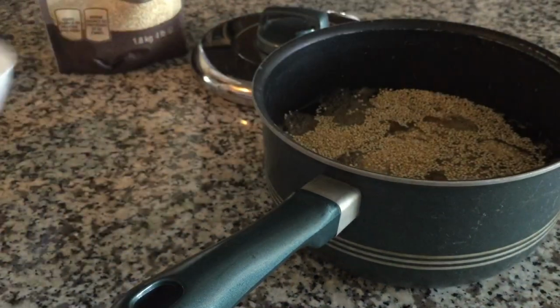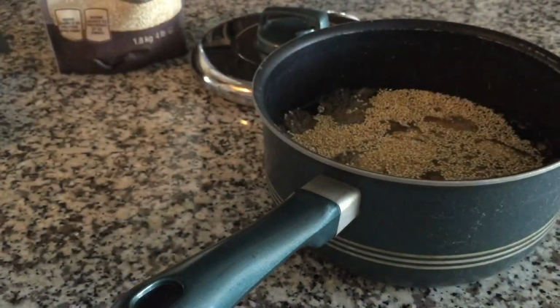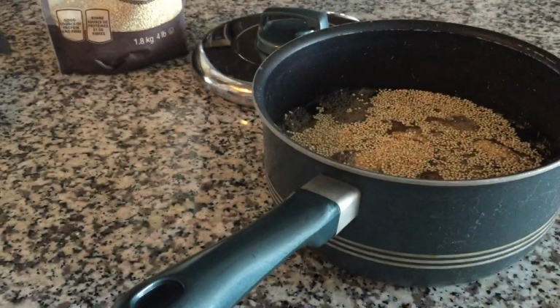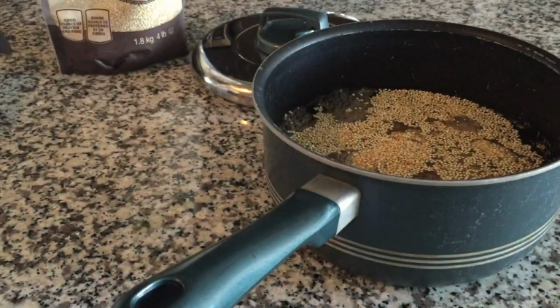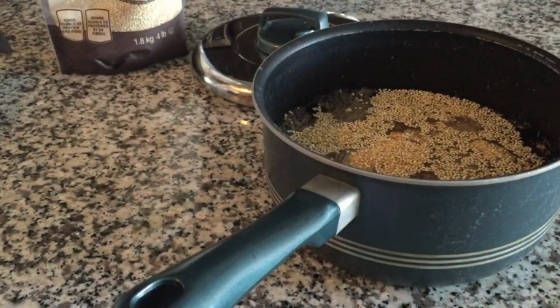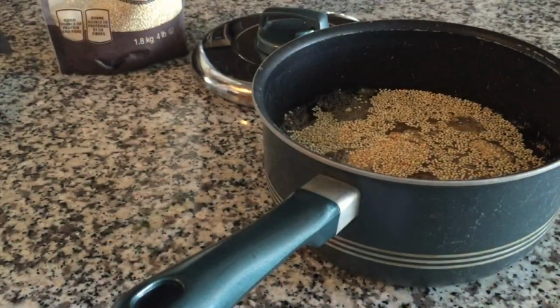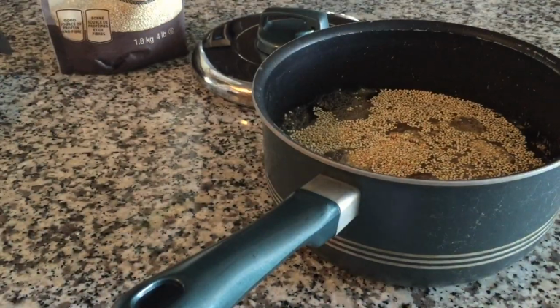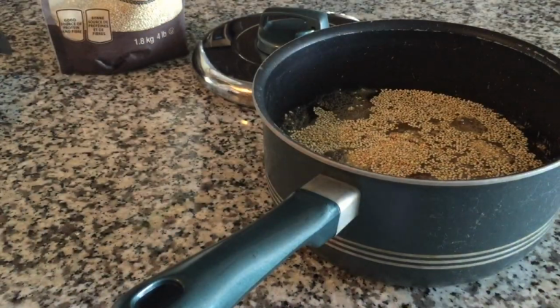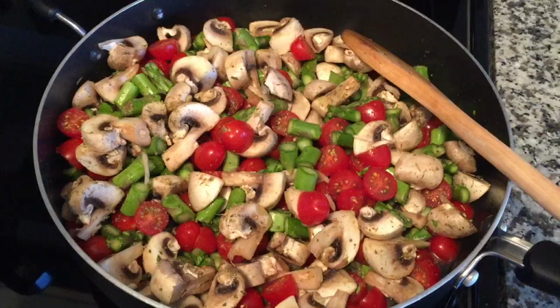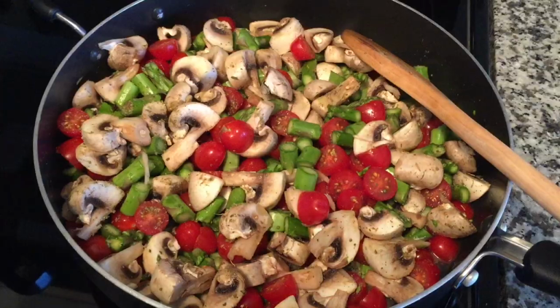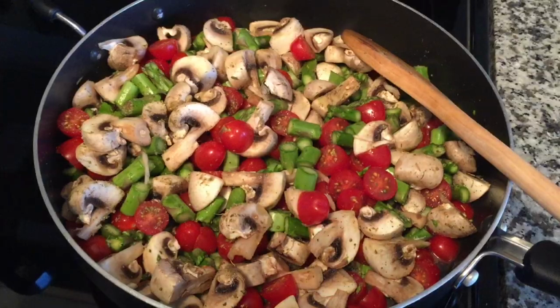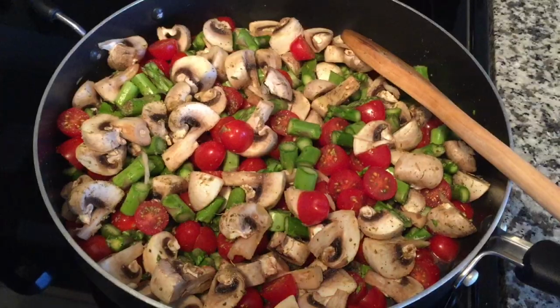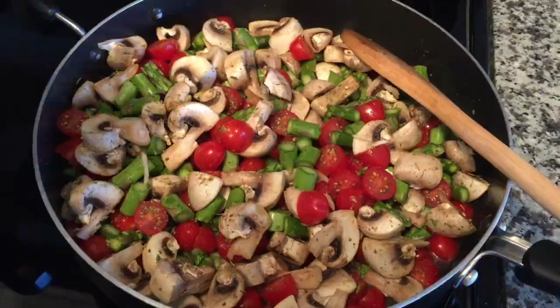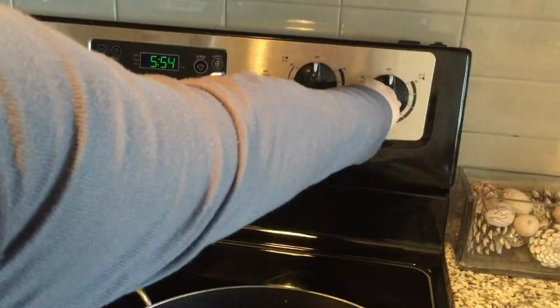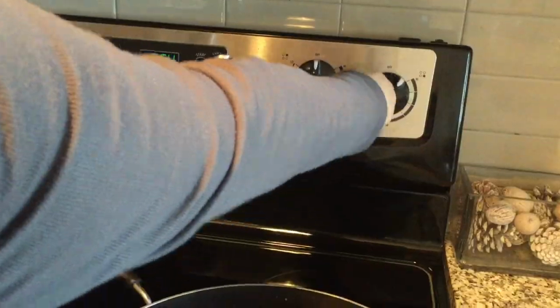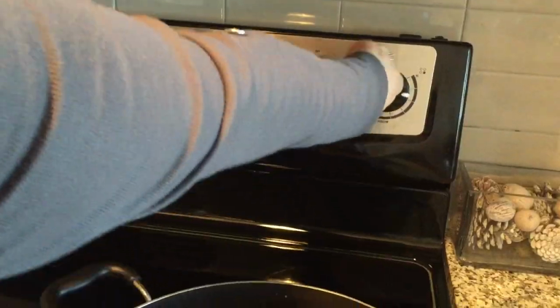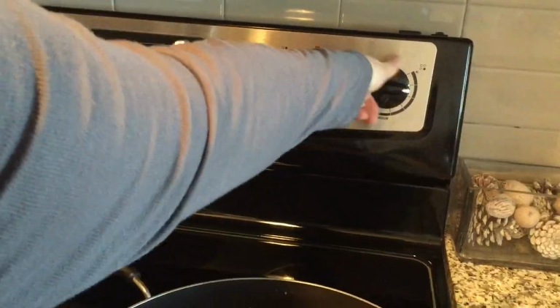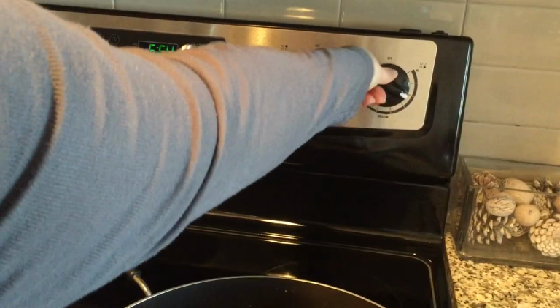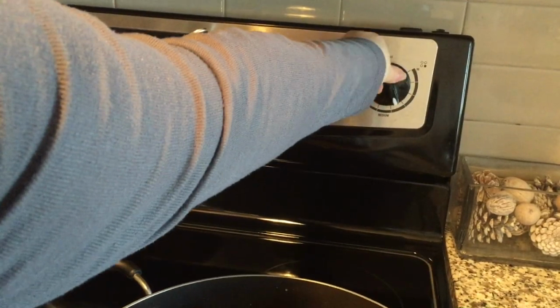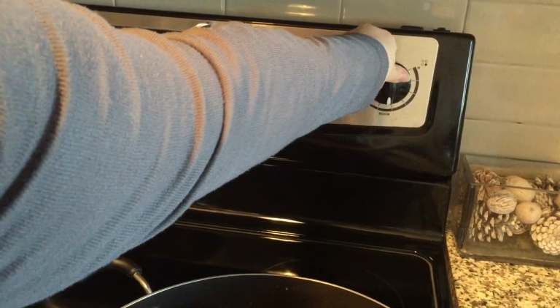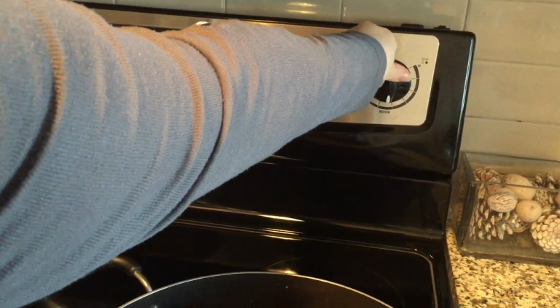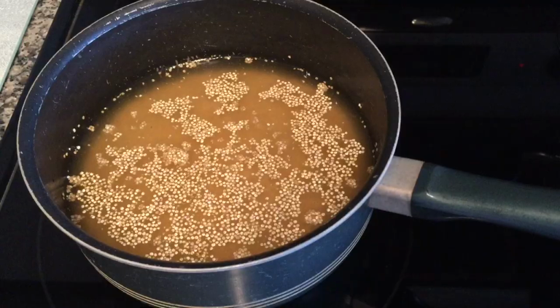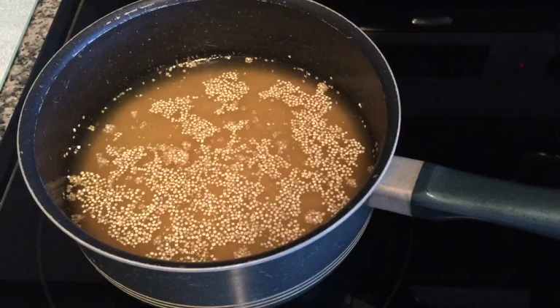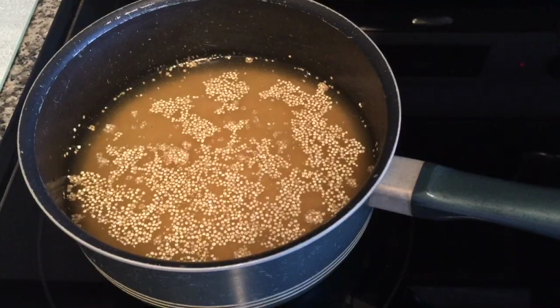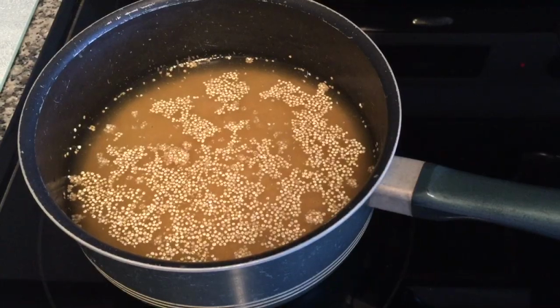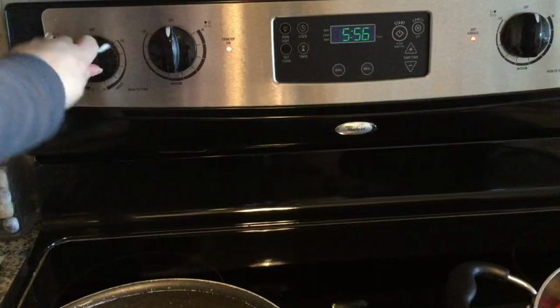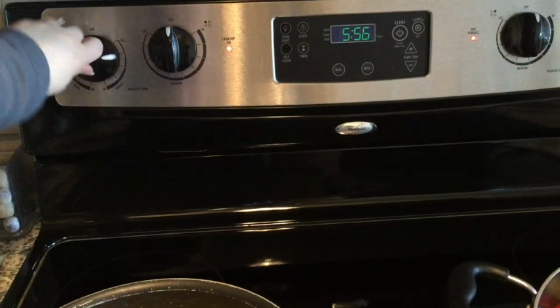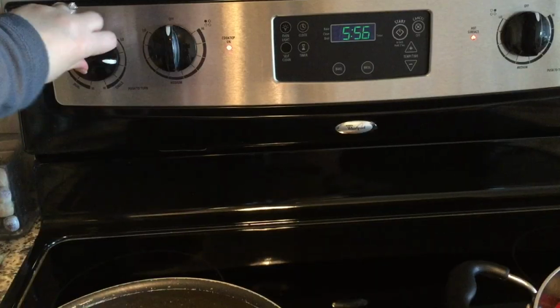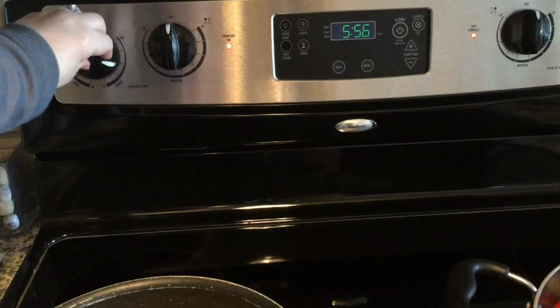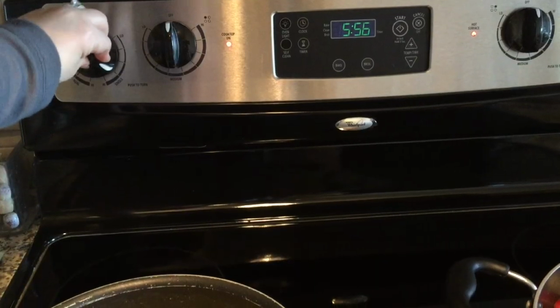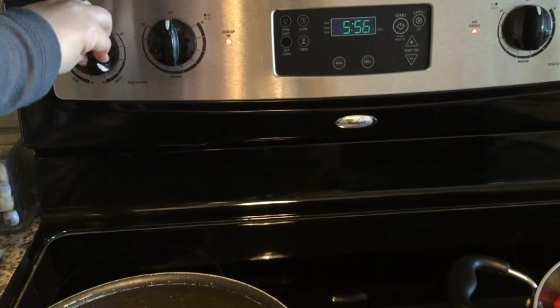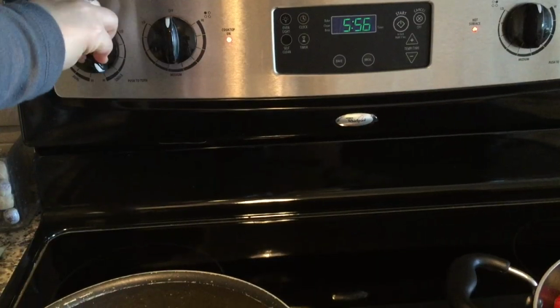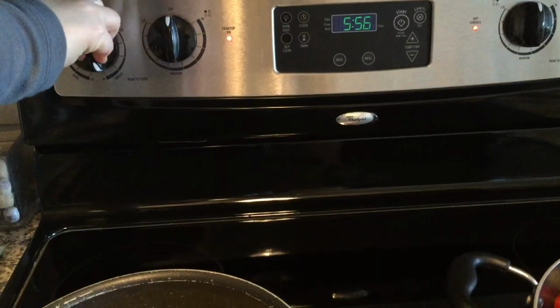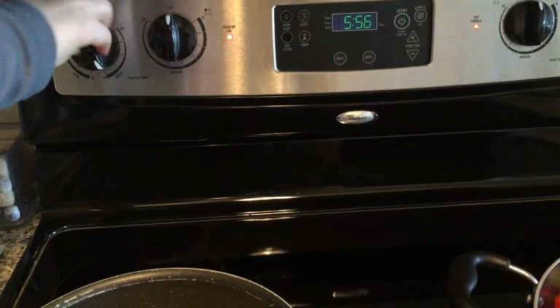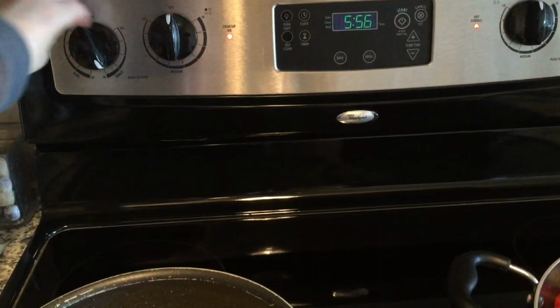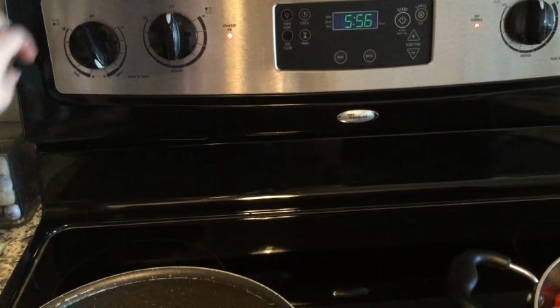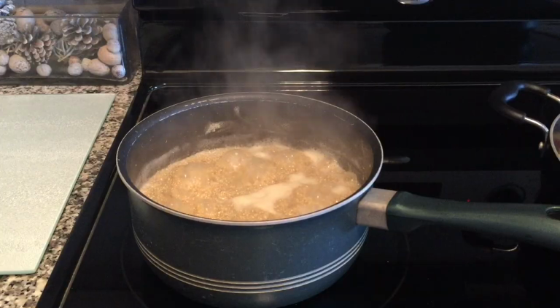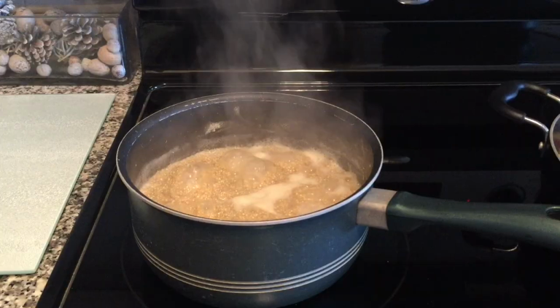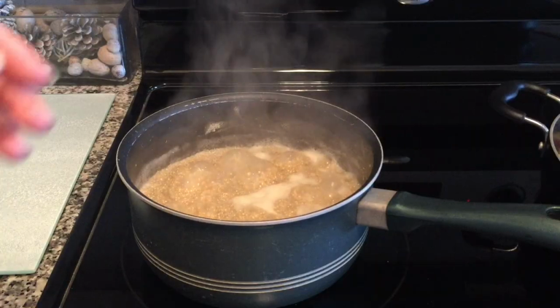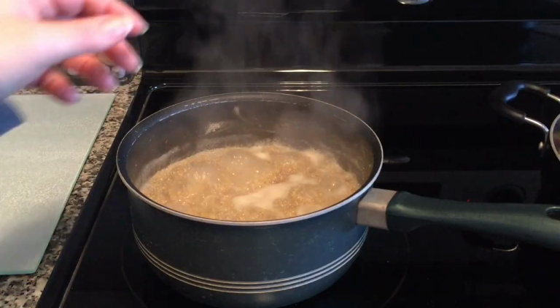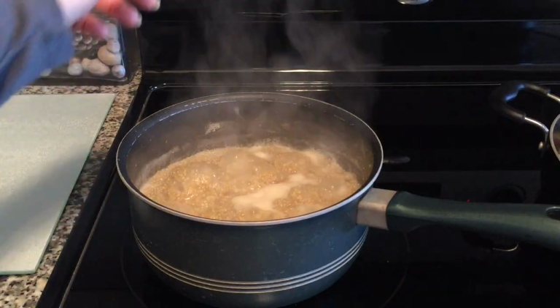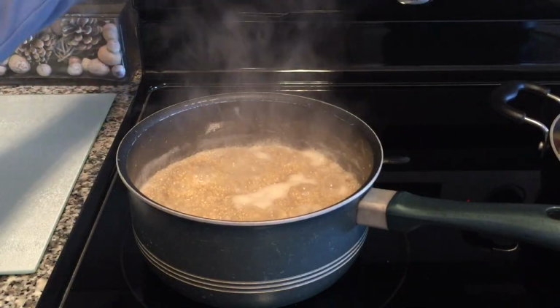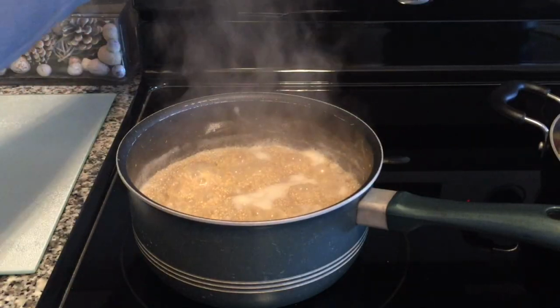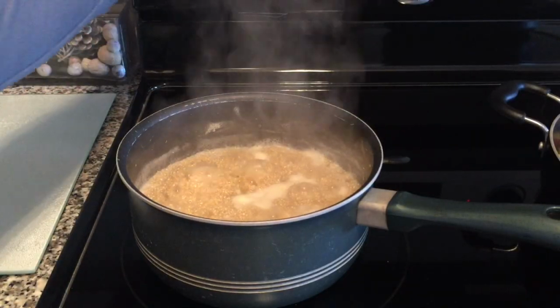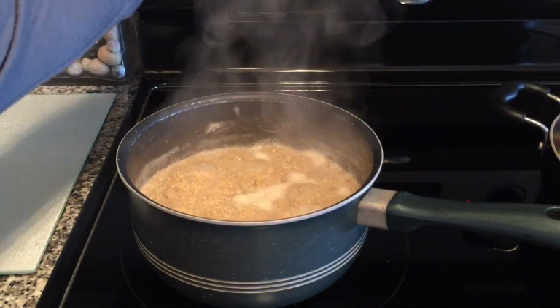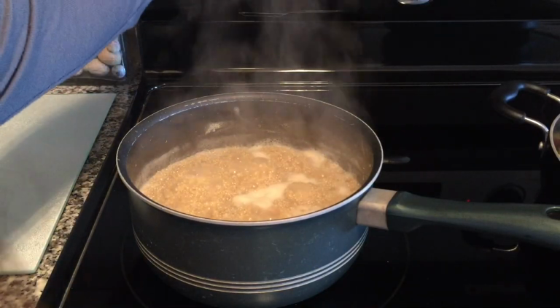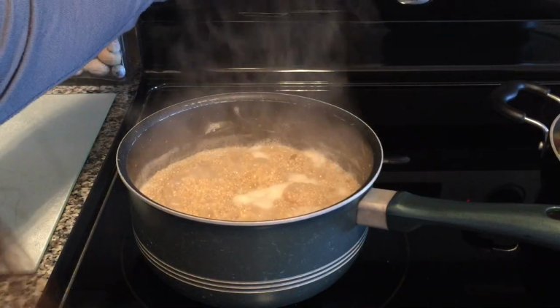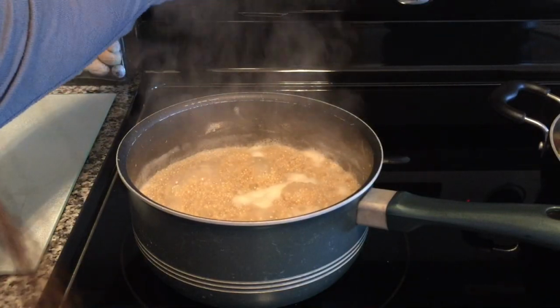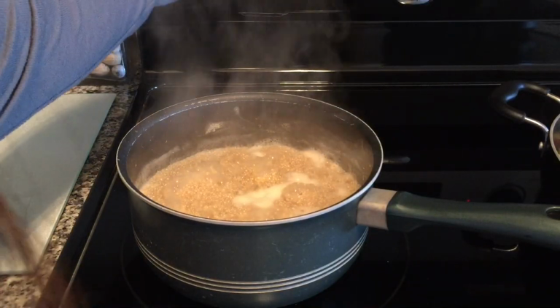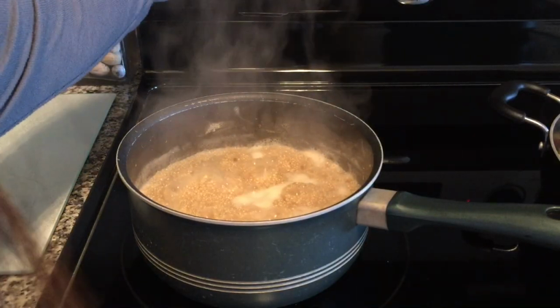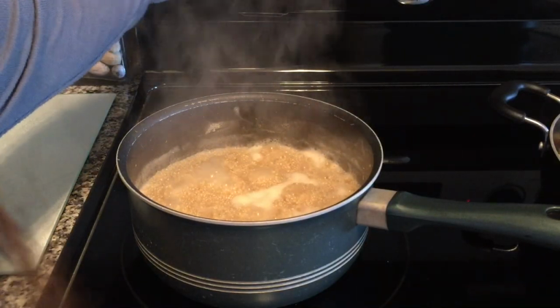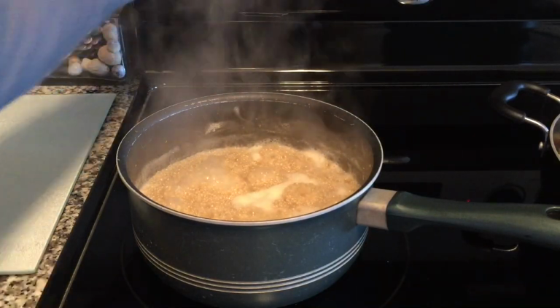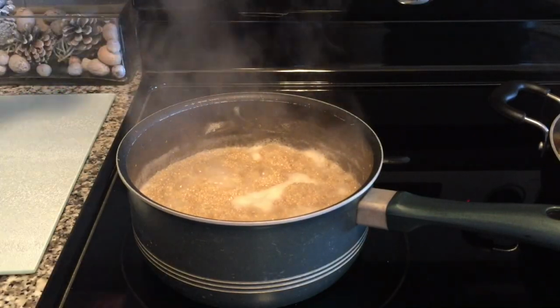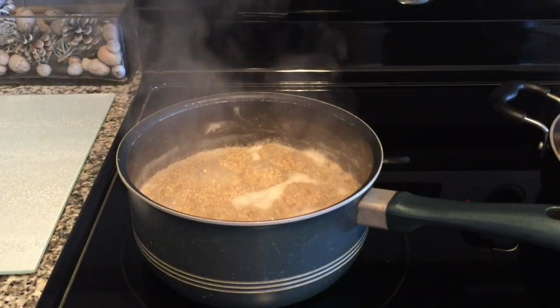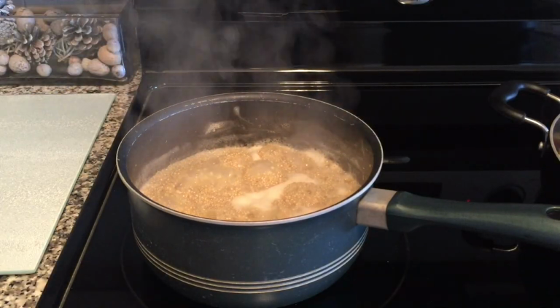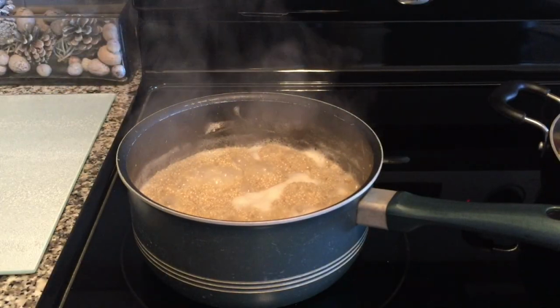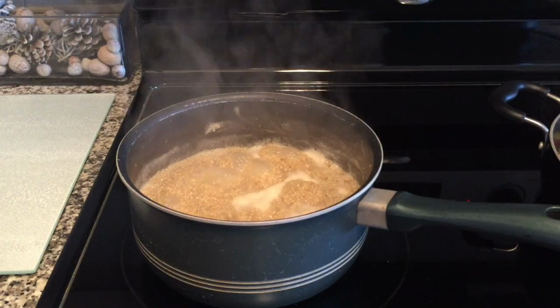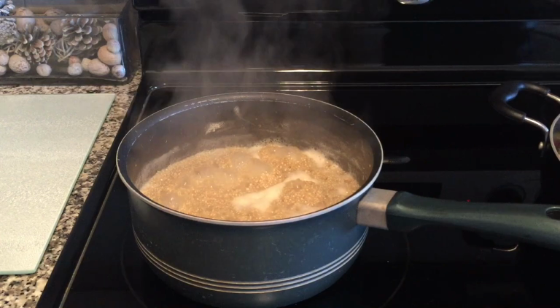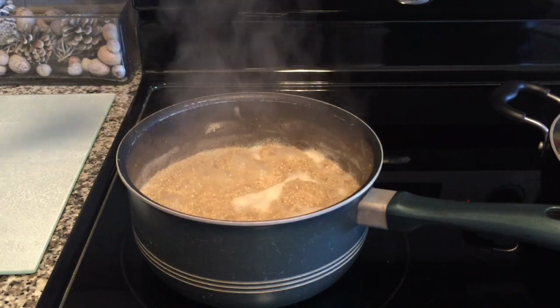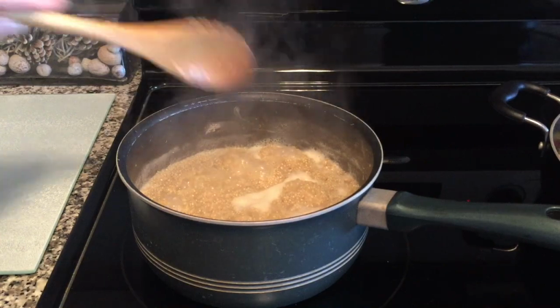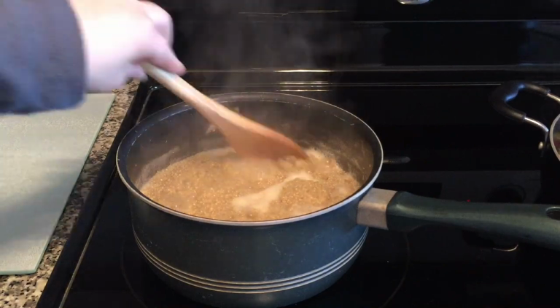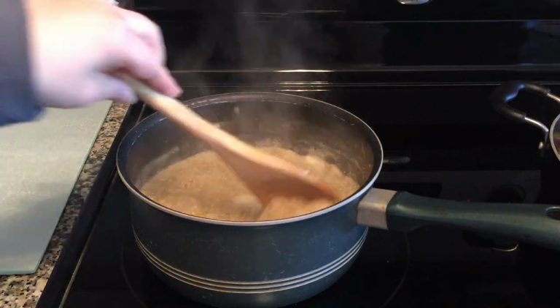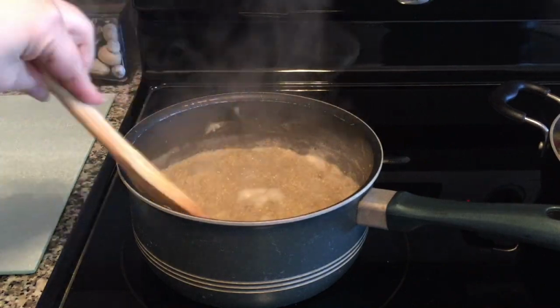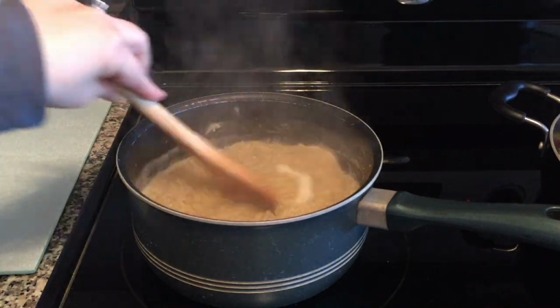Put your veggies at medium heat and your quinoa on high until it boils. Once it does, lower the heat and place the lid.